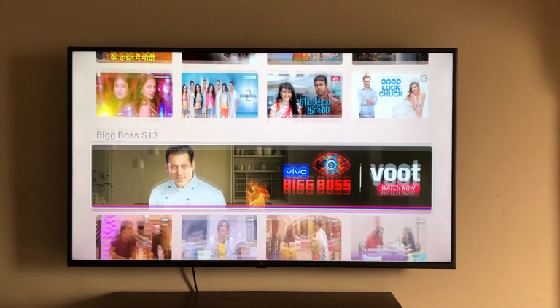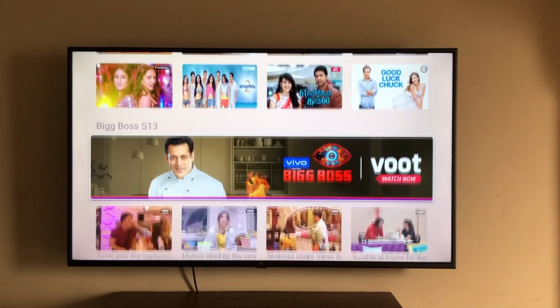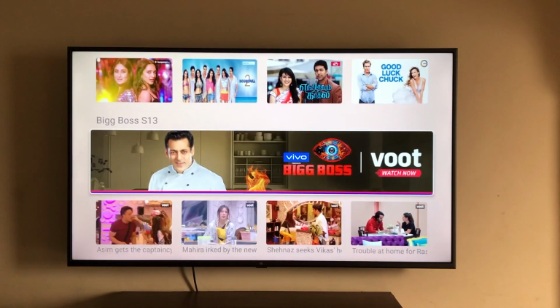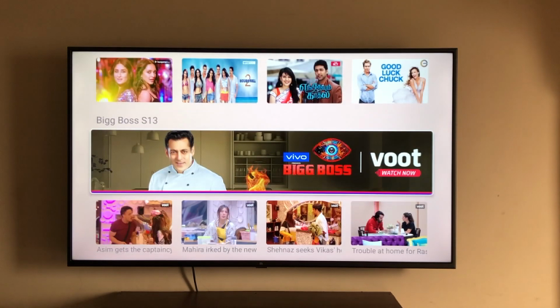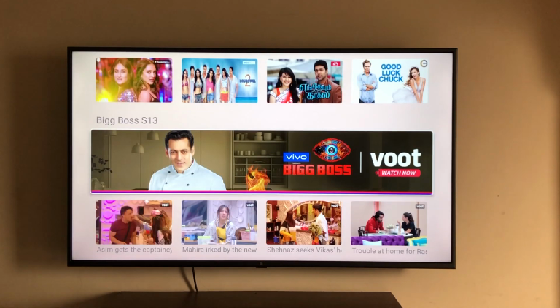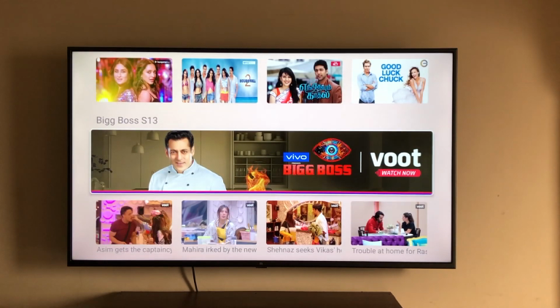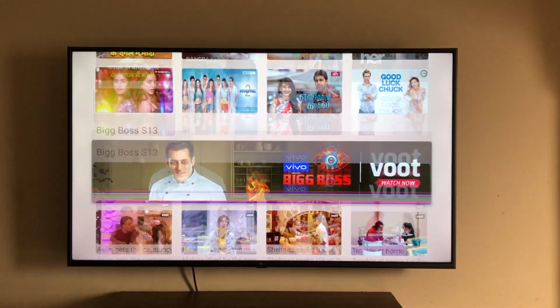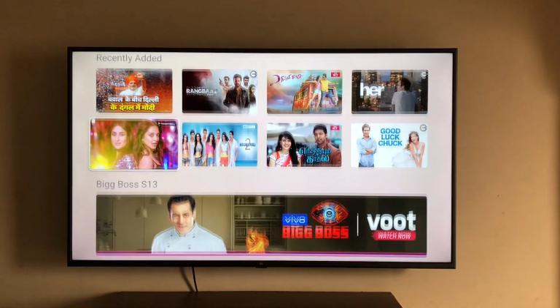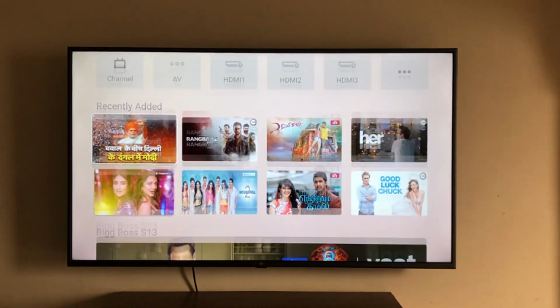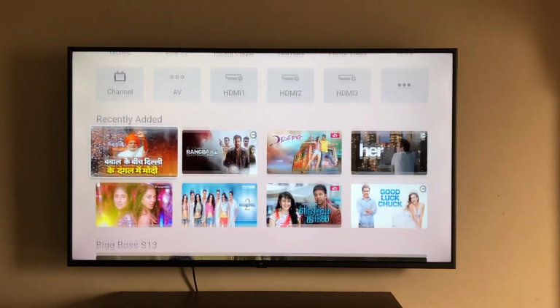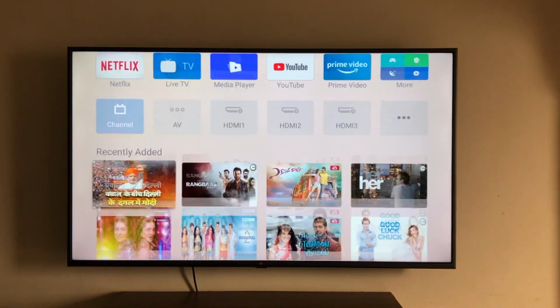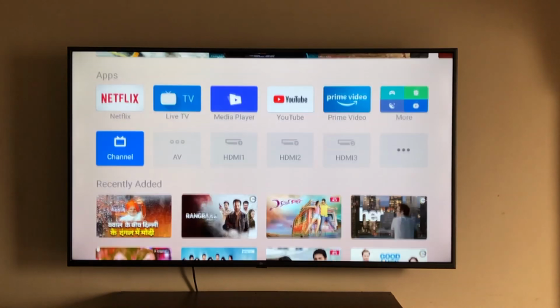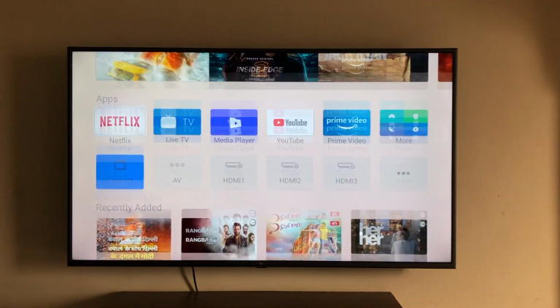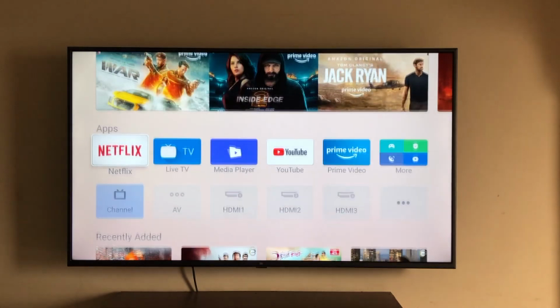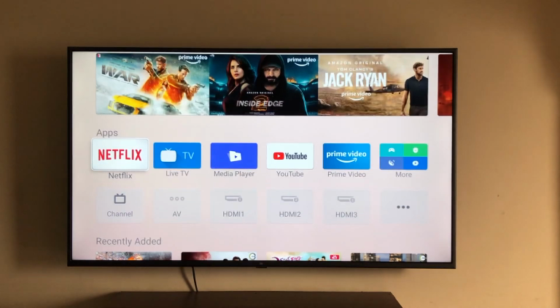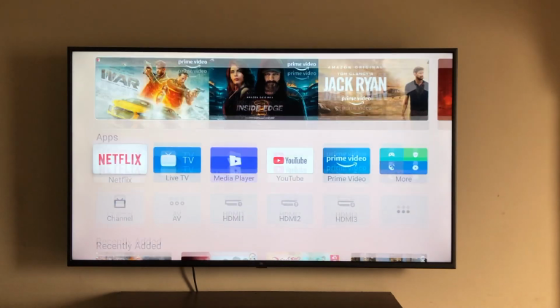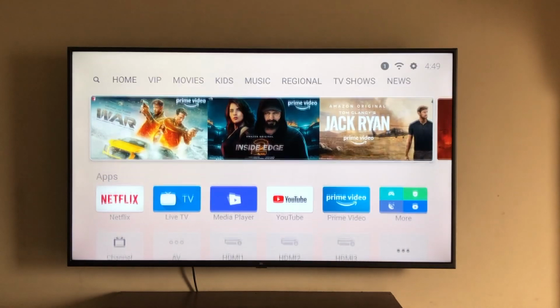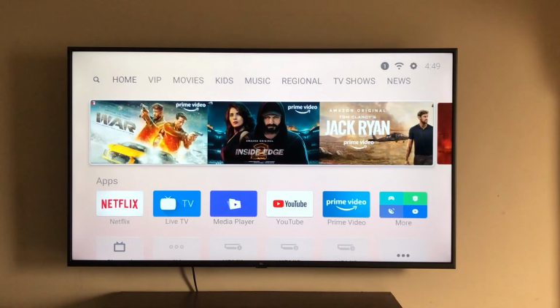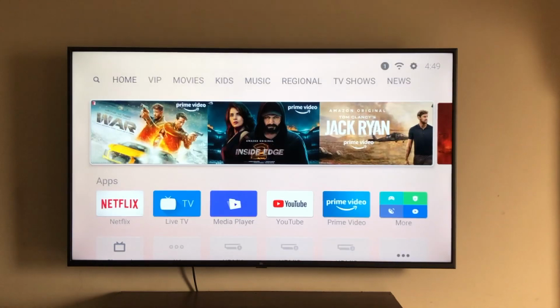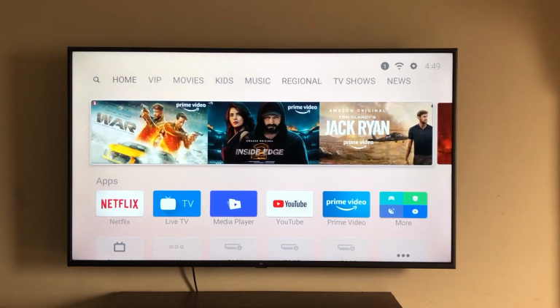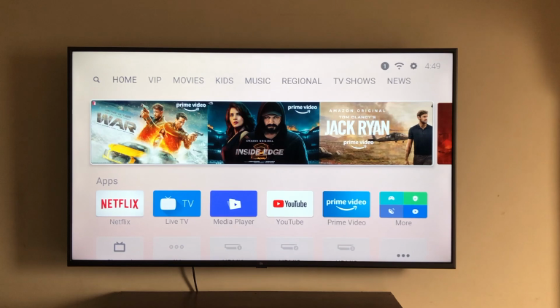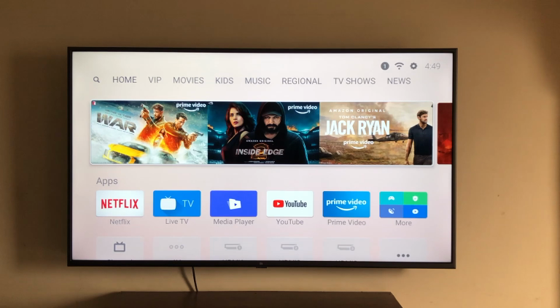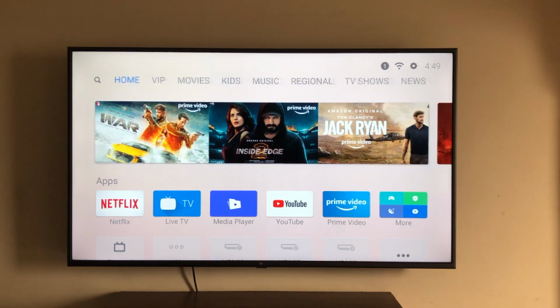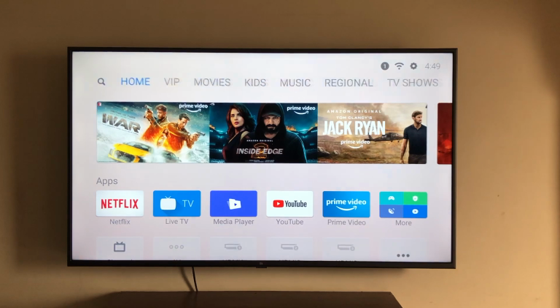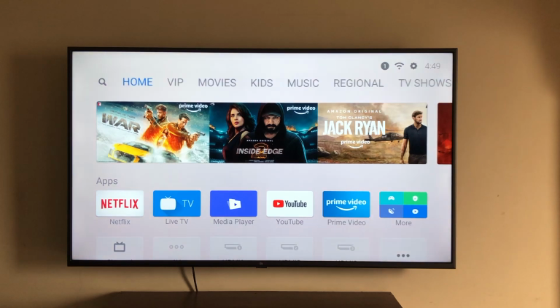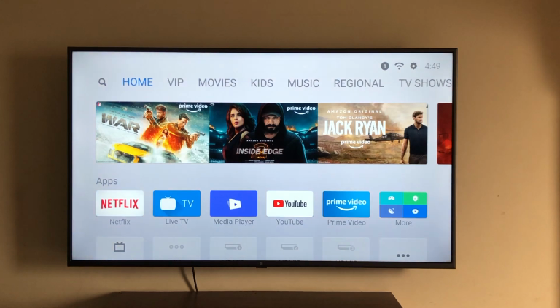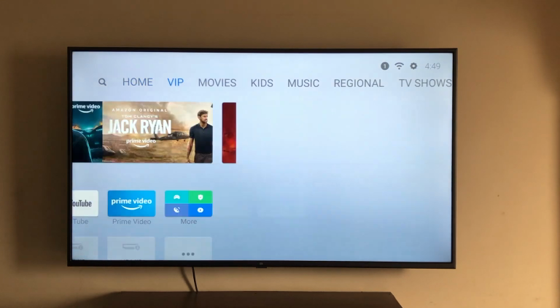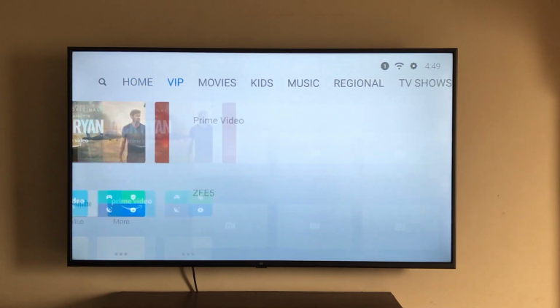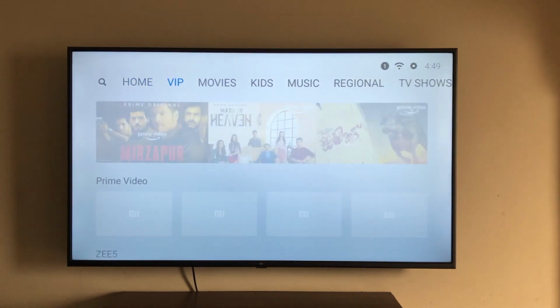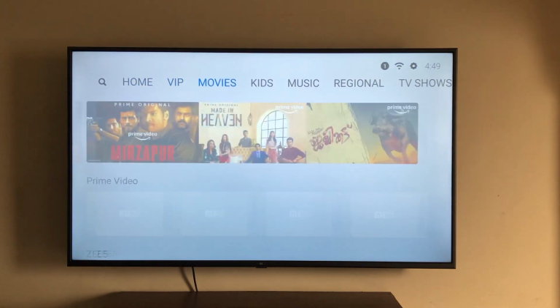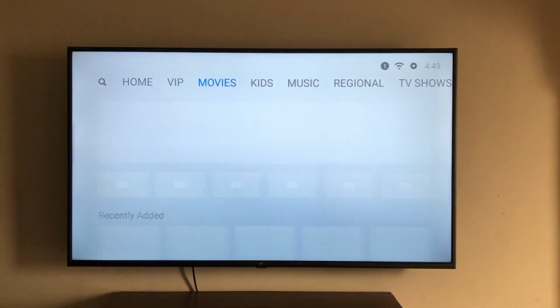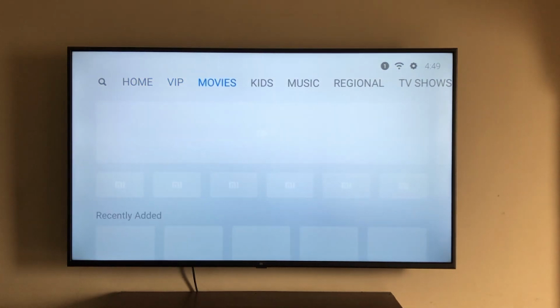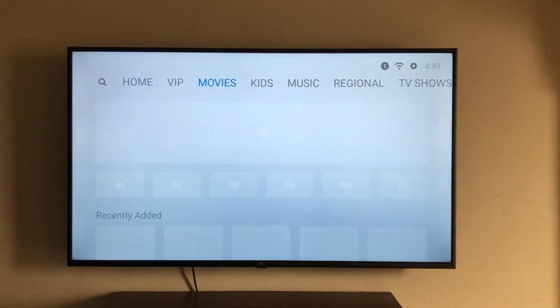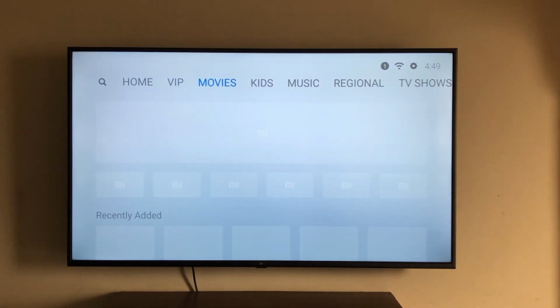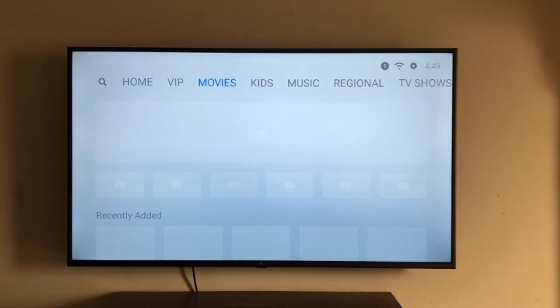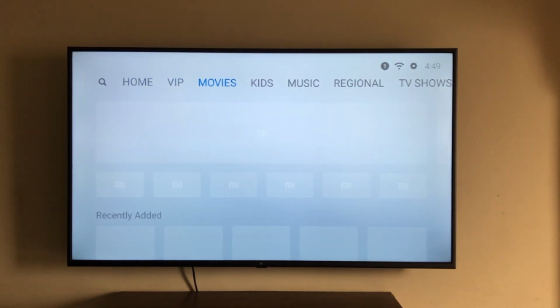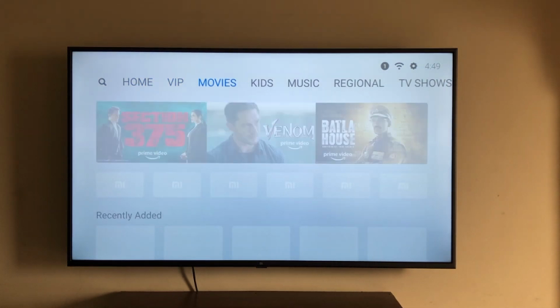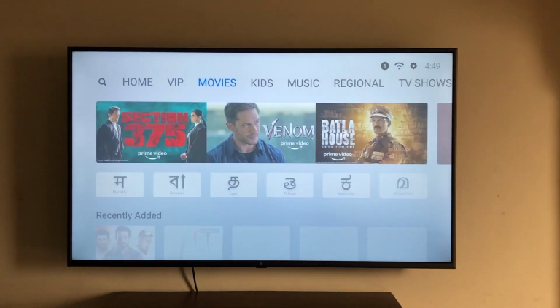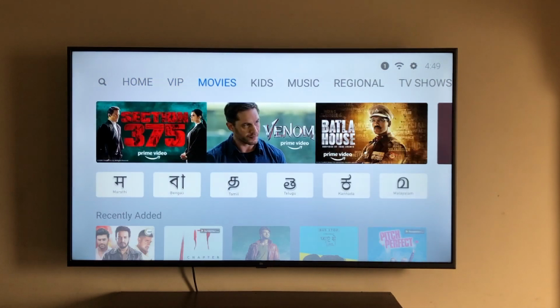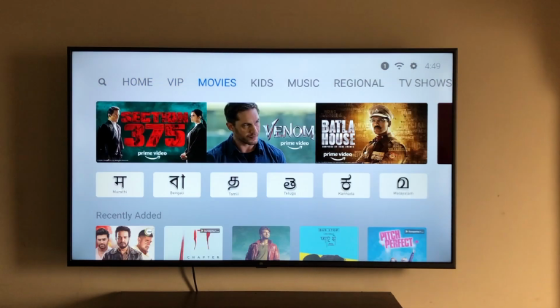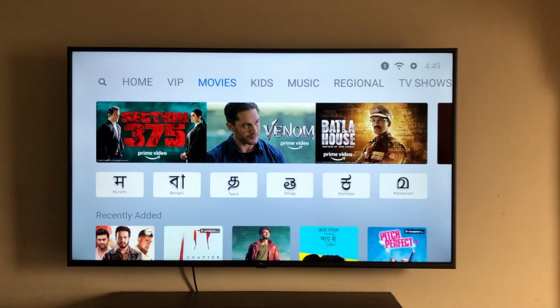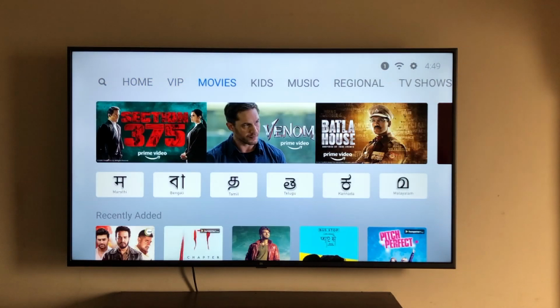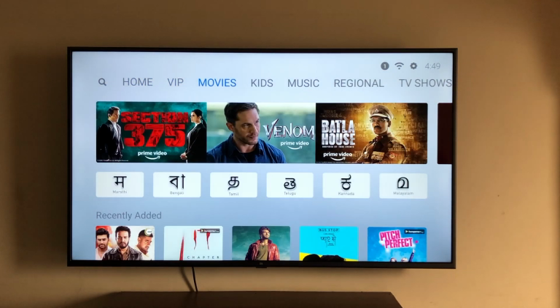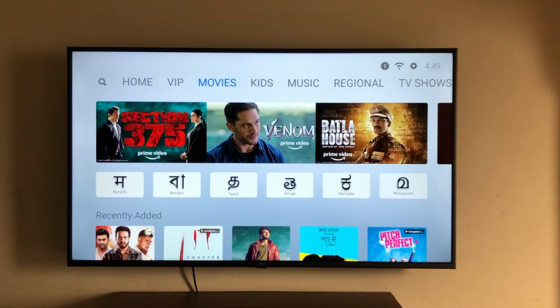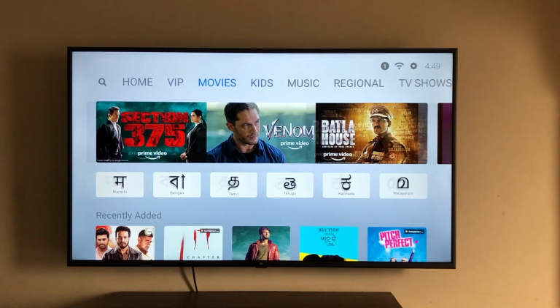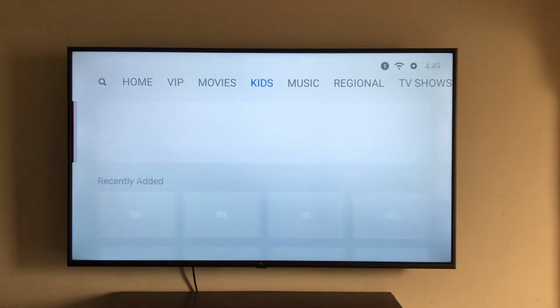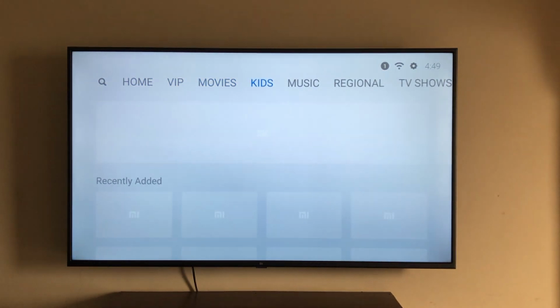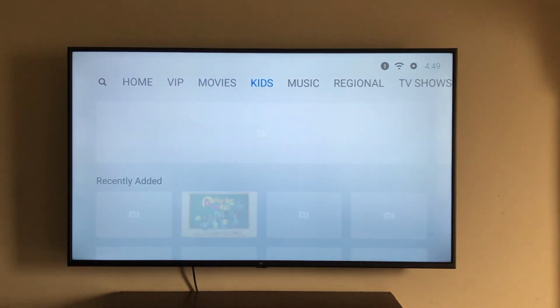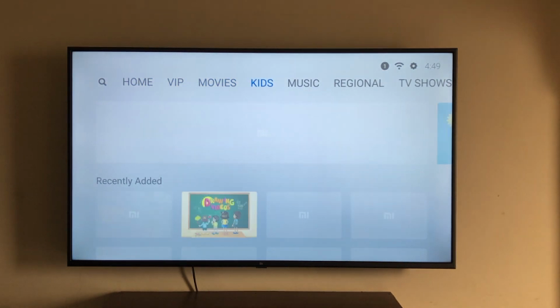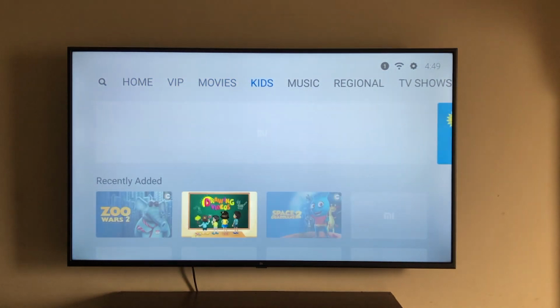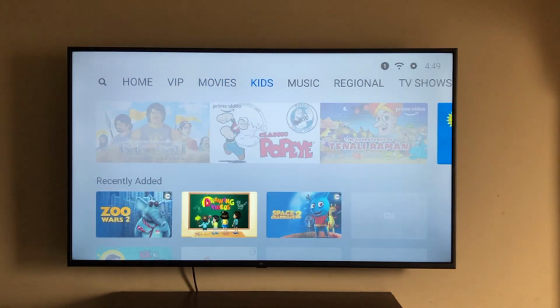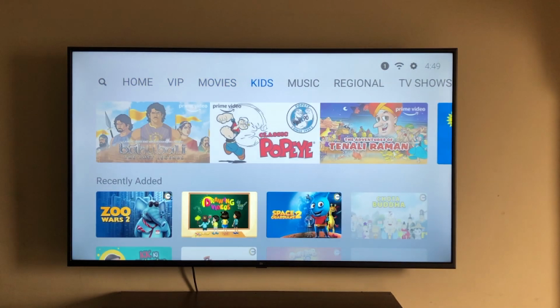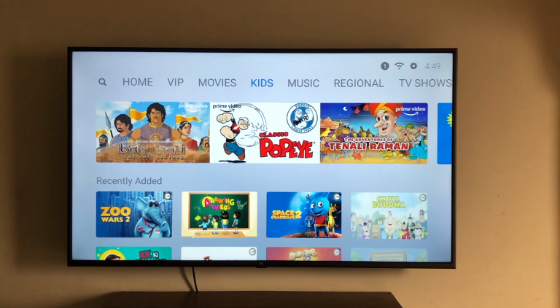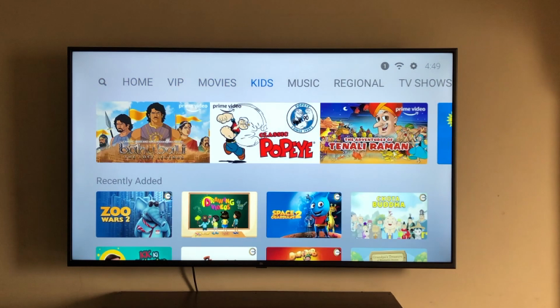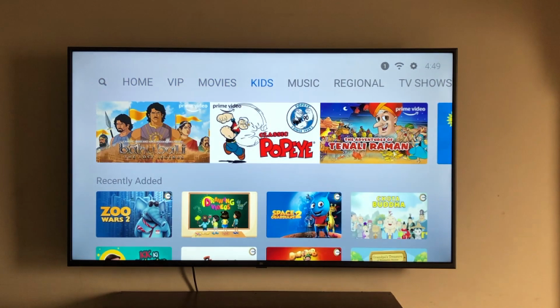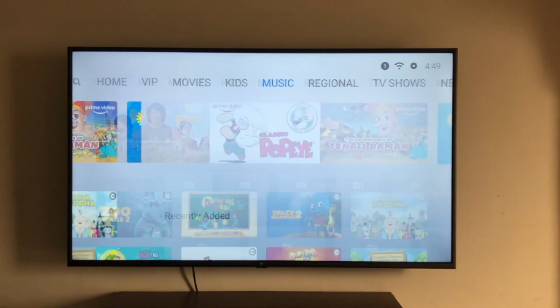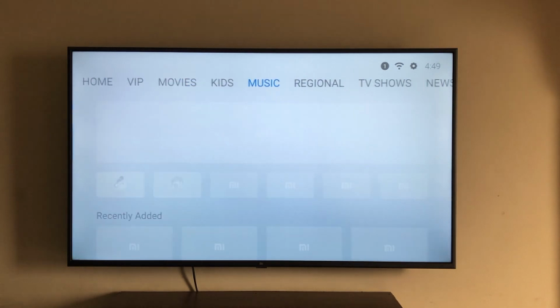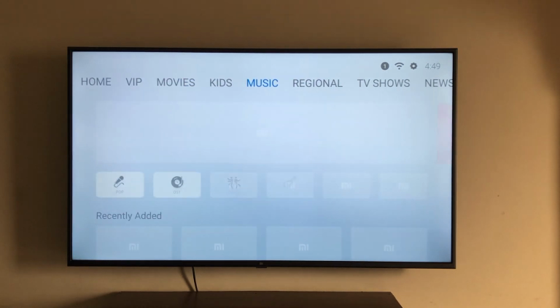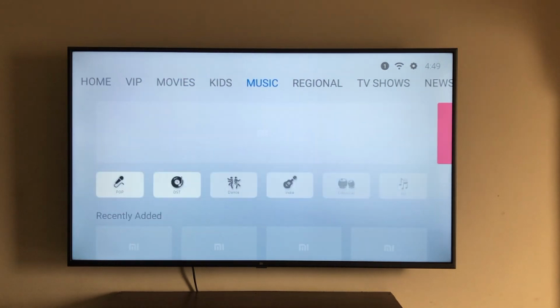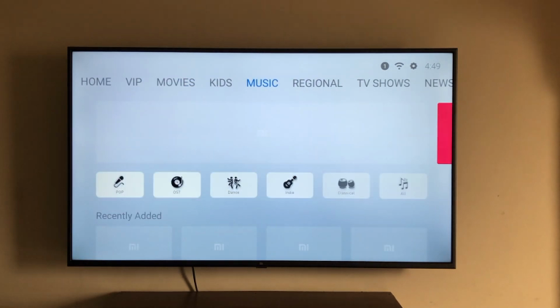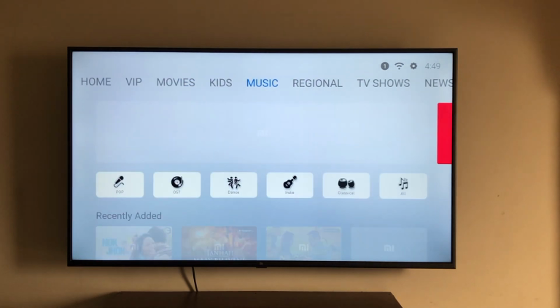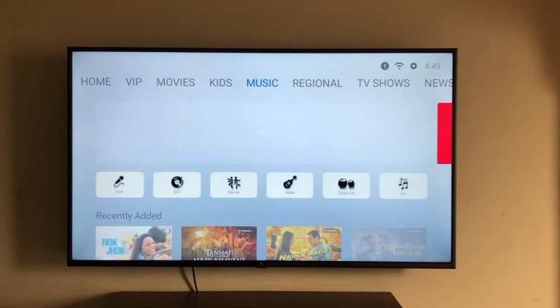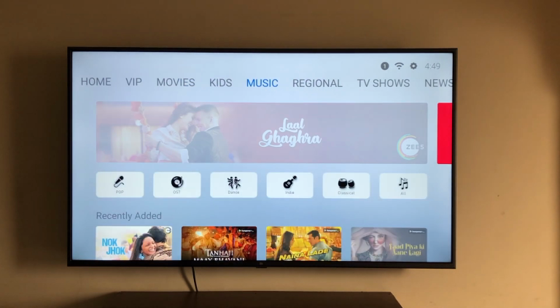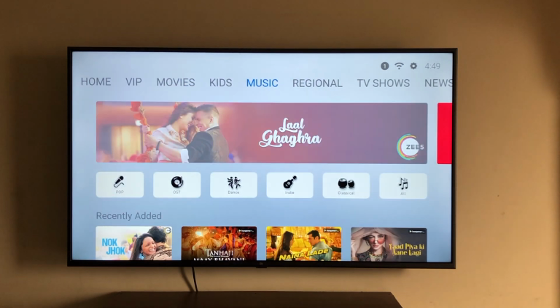Finally, Mi TV's own Patch Wall interface now comes with Amazon Prime baked right in. It has tons of app support, a tile format, and tabs to access and navigate content. The new white interface looks clean and fun to use.